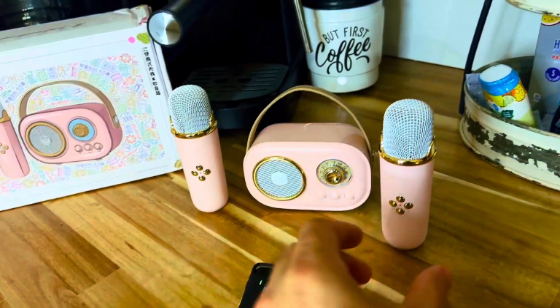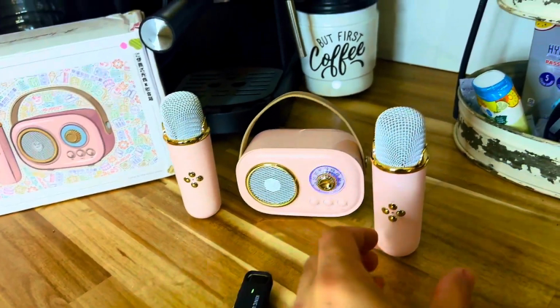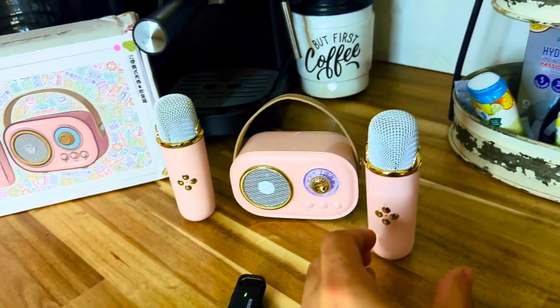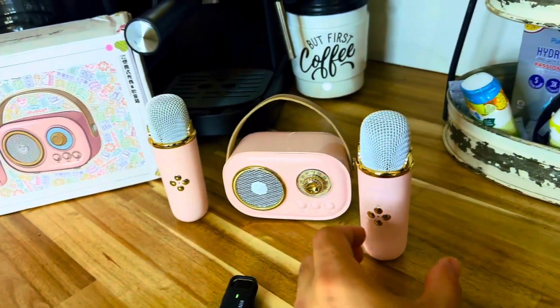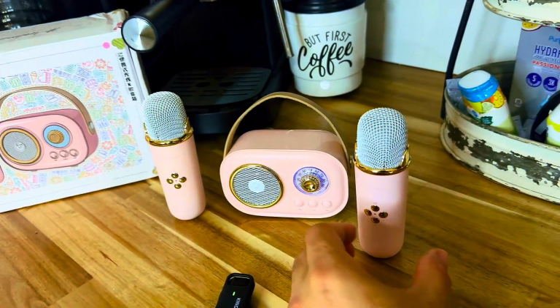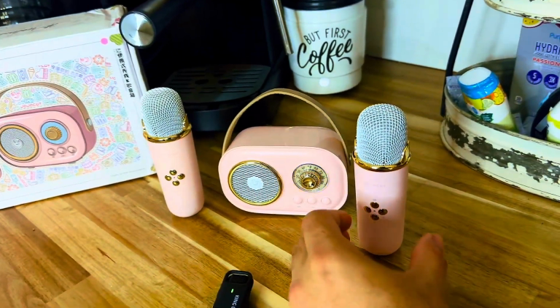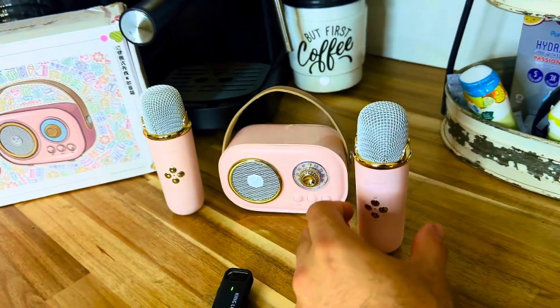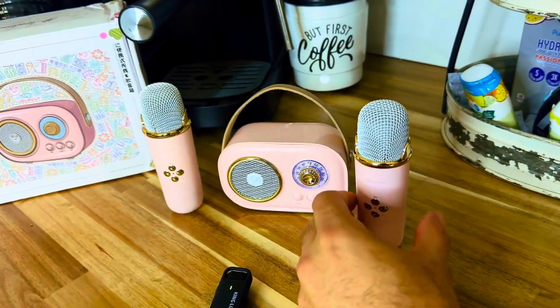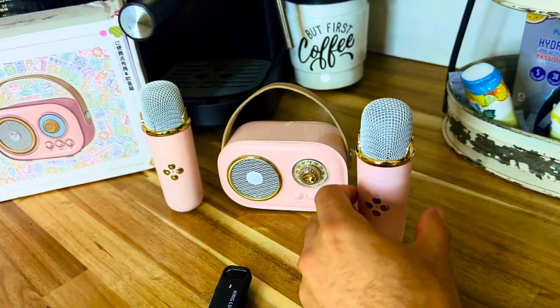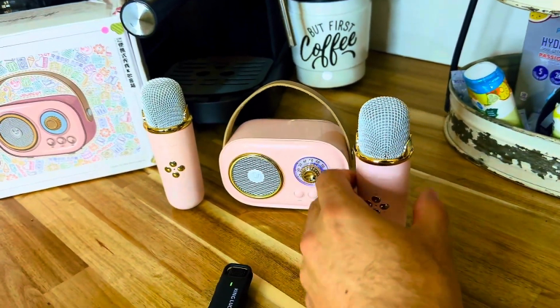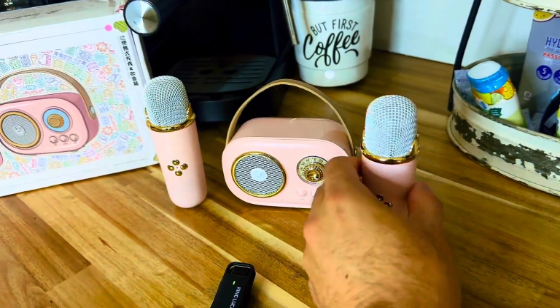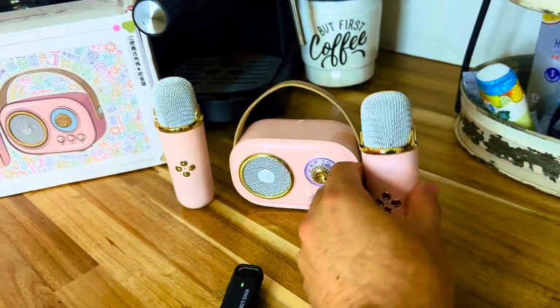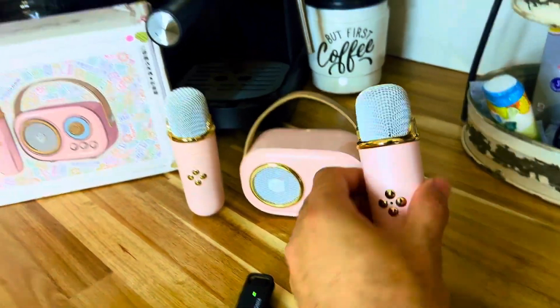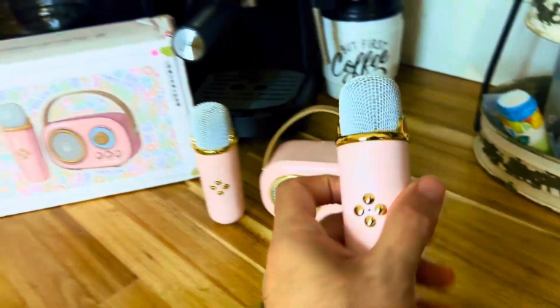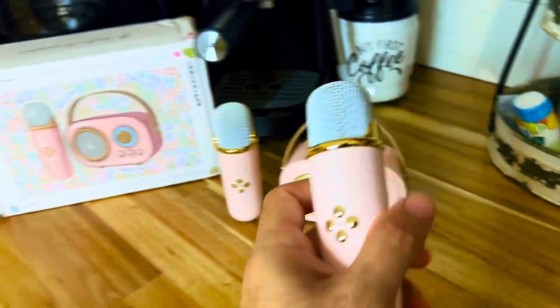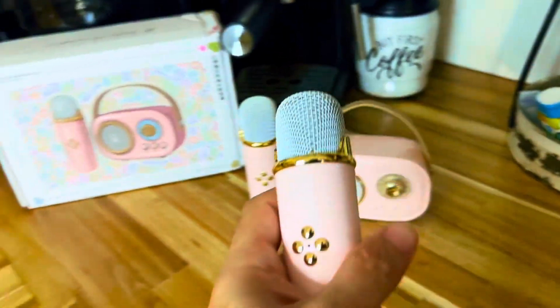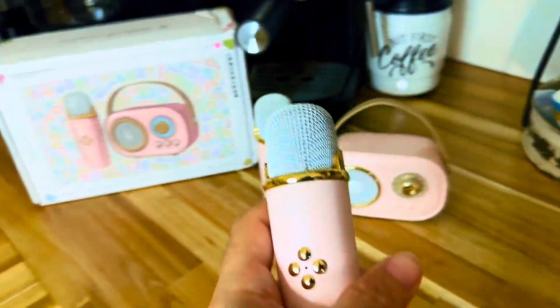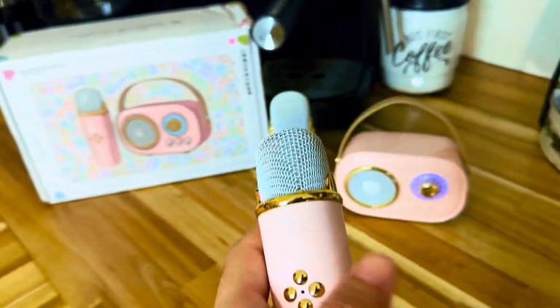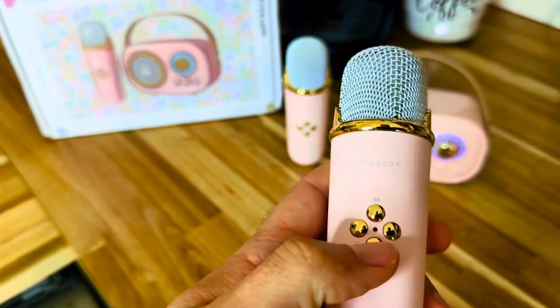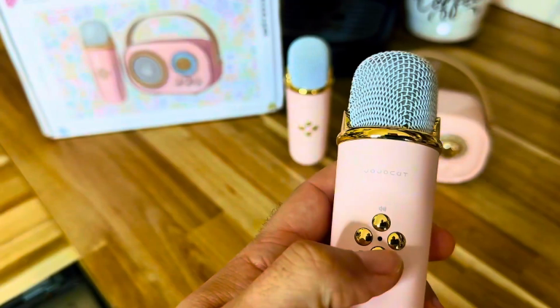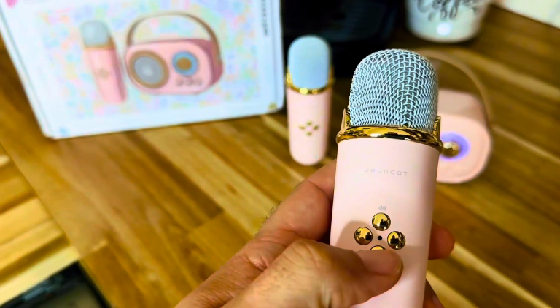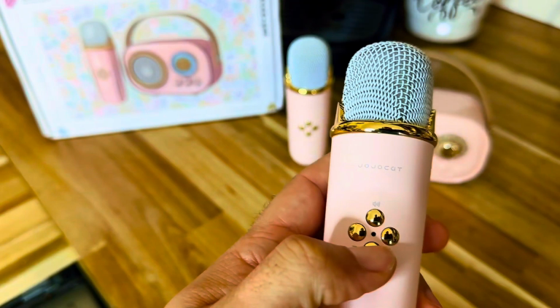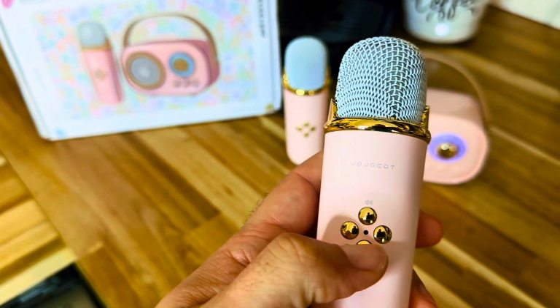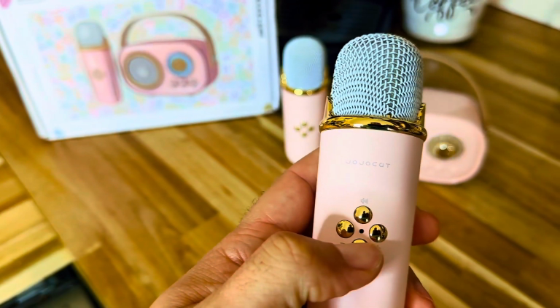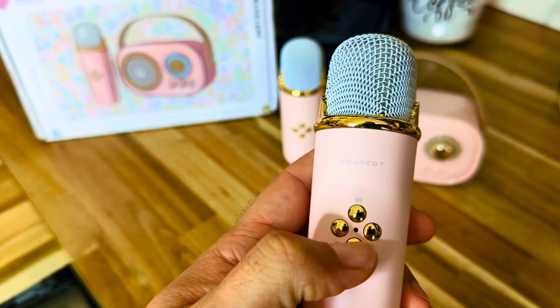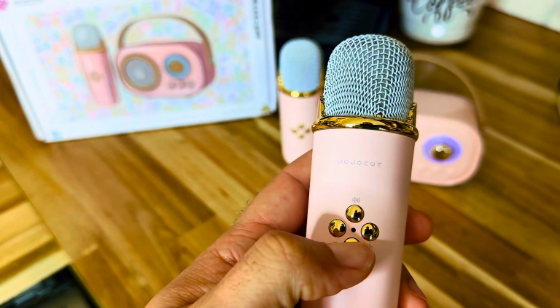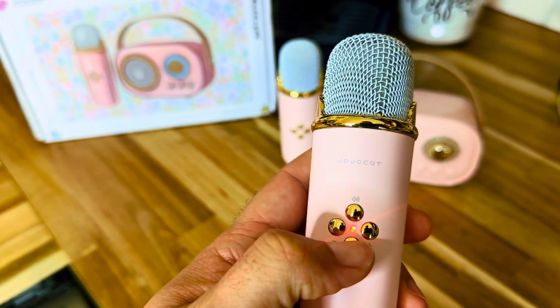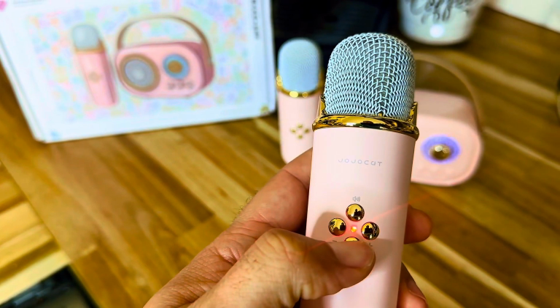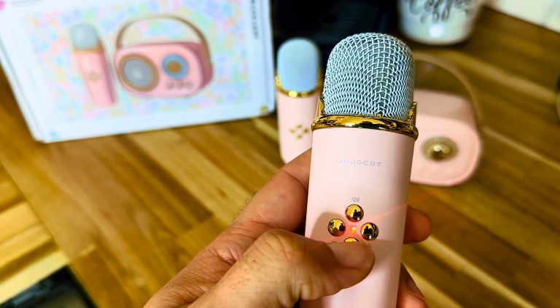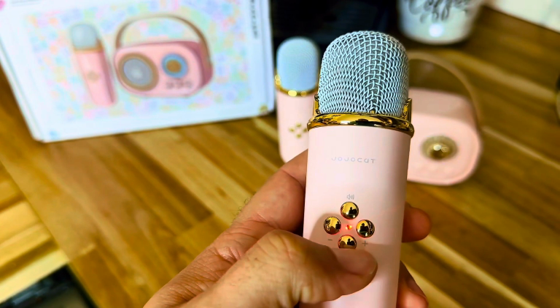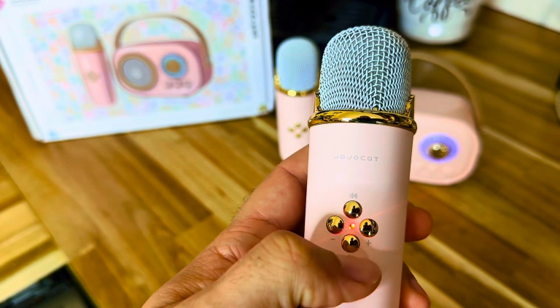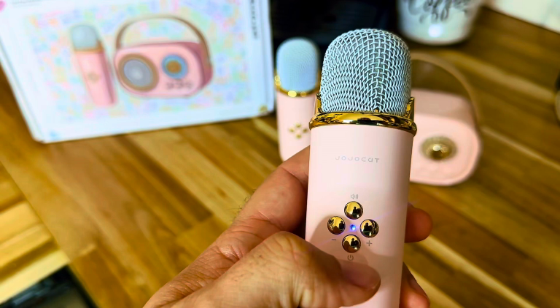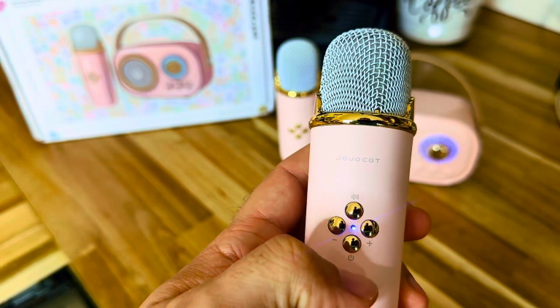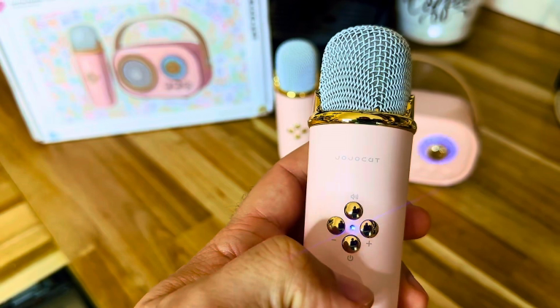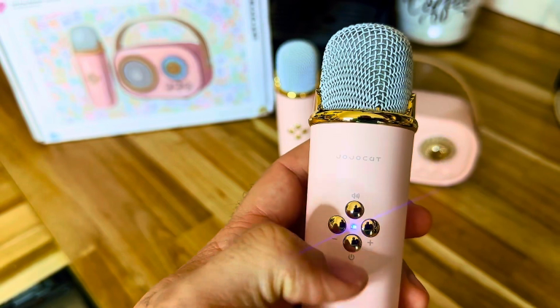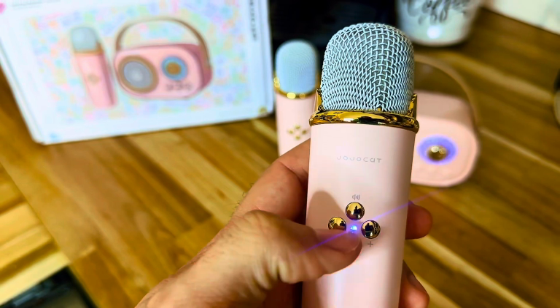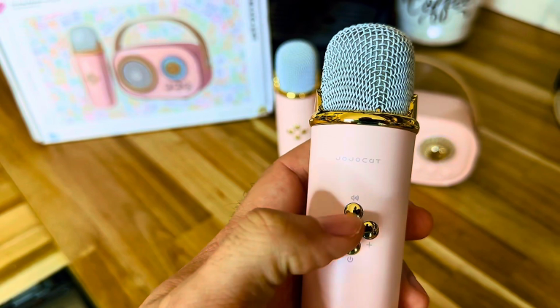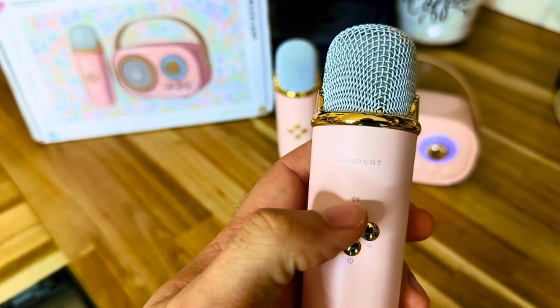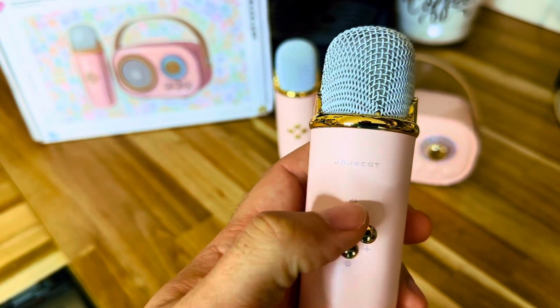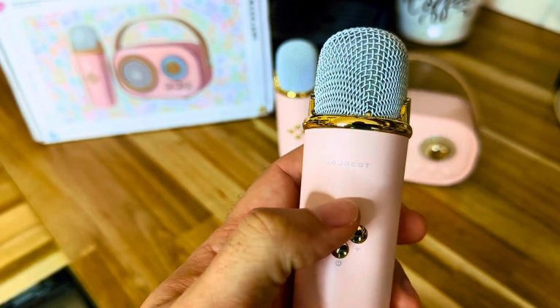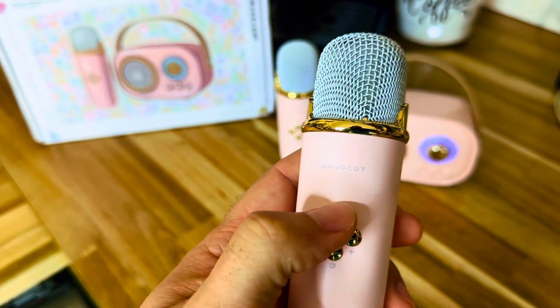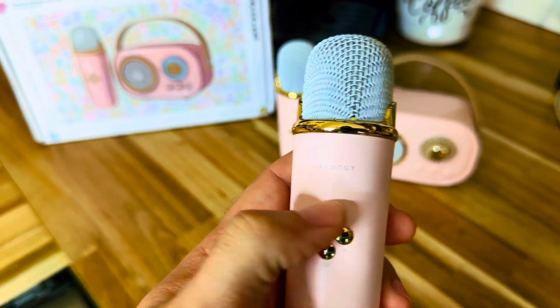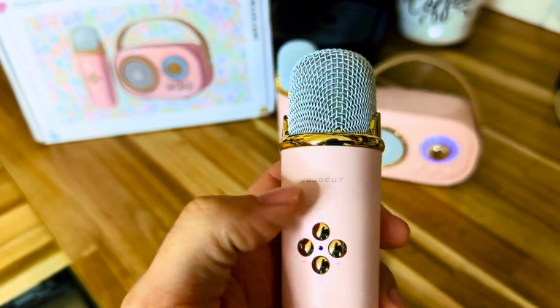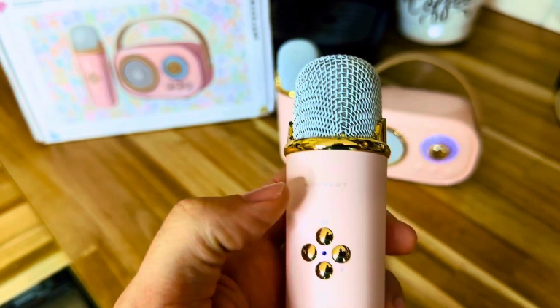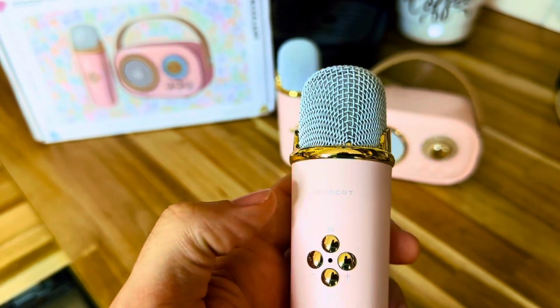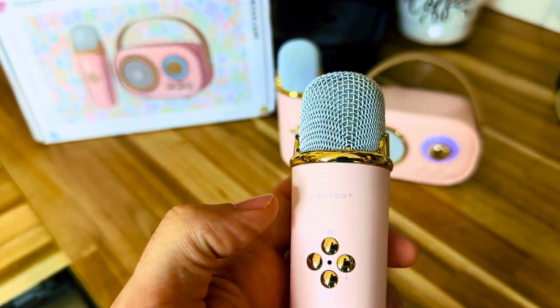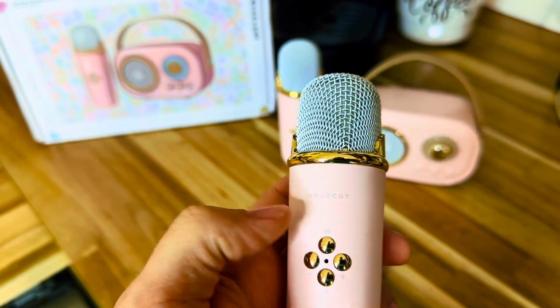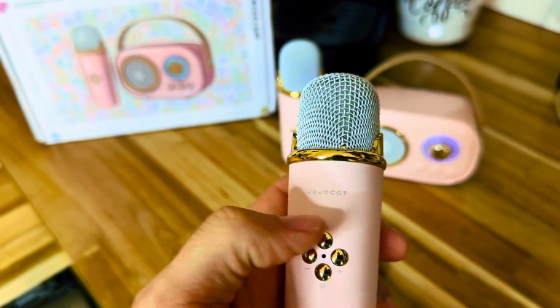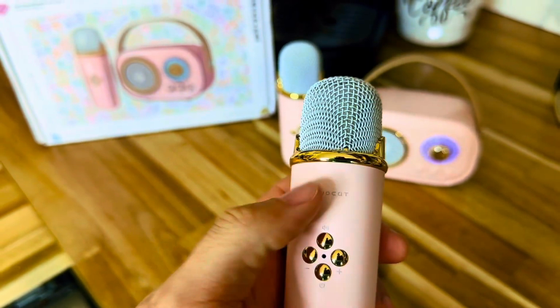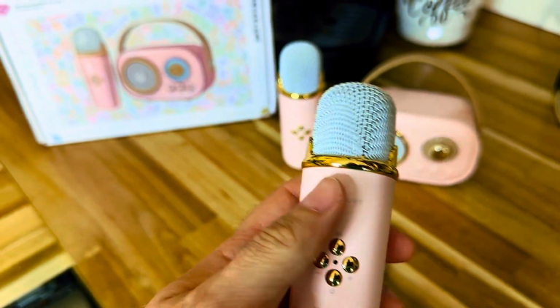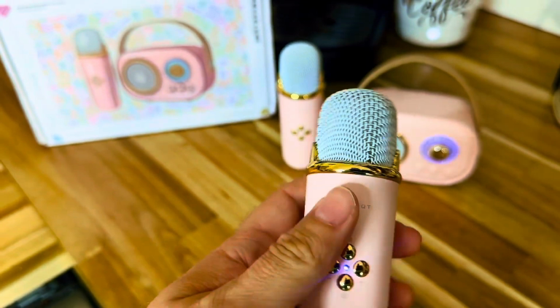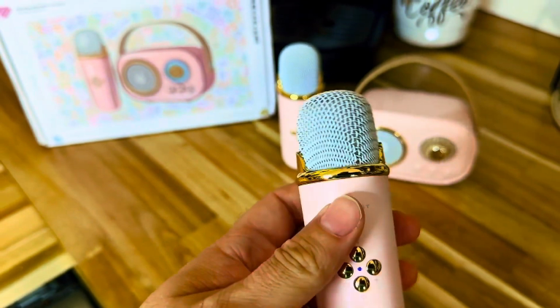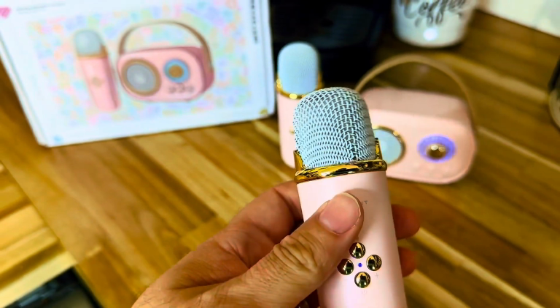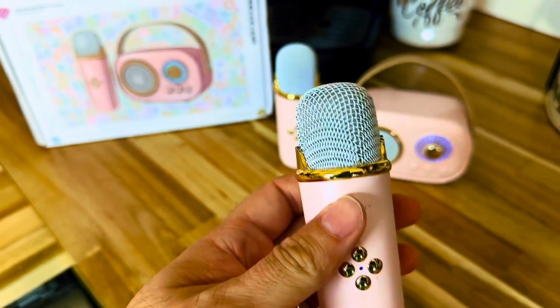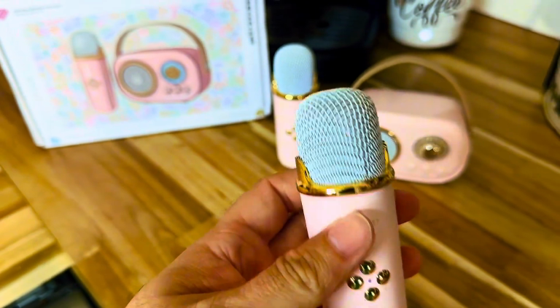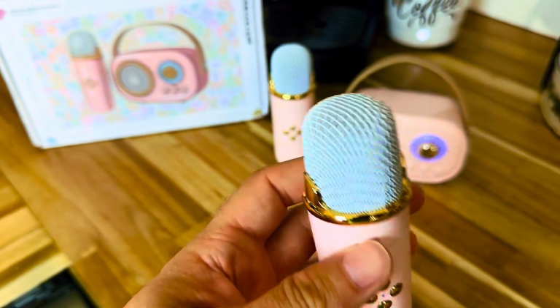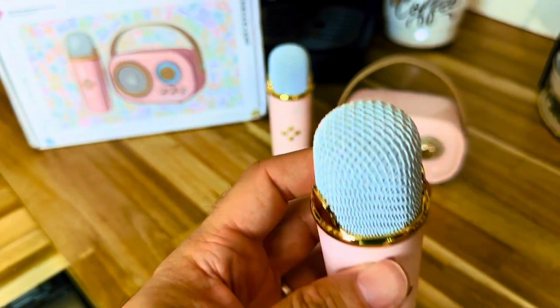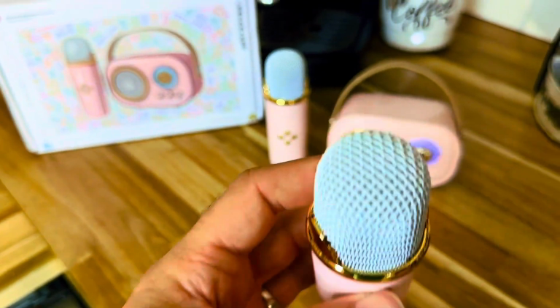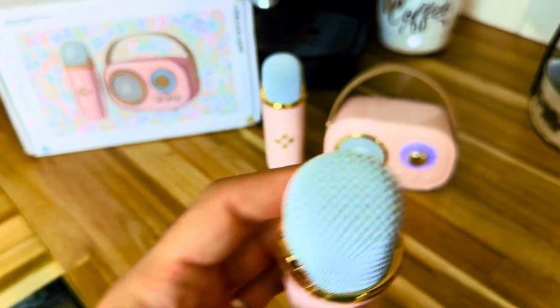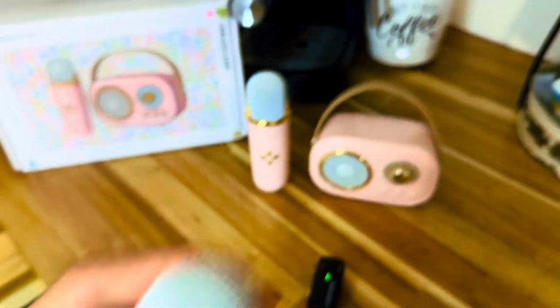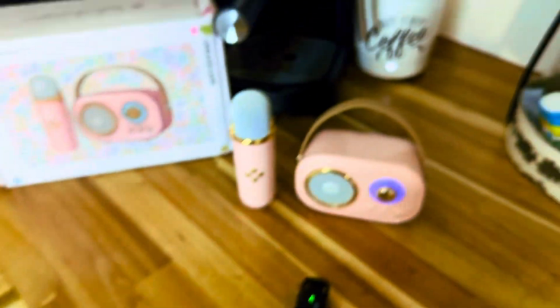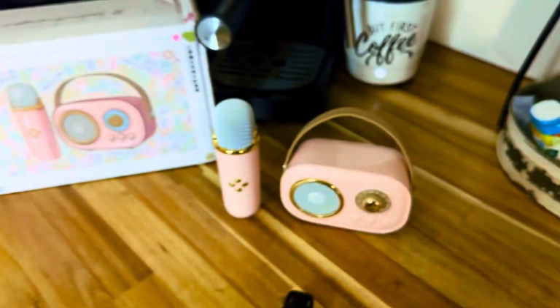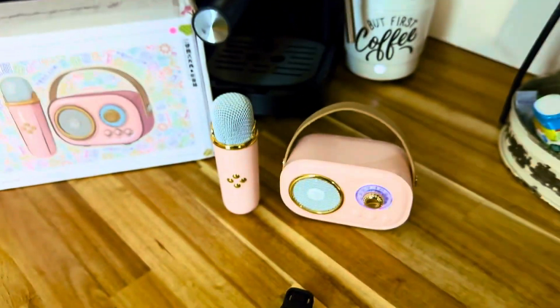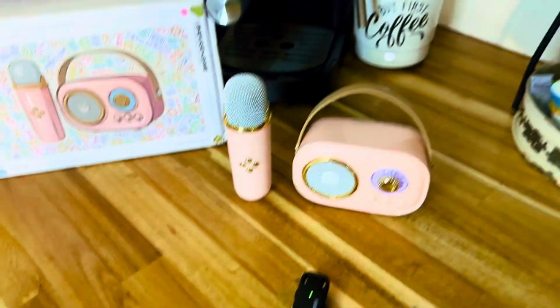I'm gonna demo it for you here in a second, but please forgive my voice — it's four o'clock in the morning, I have allergies, and I can't carry a tune in a bucket.